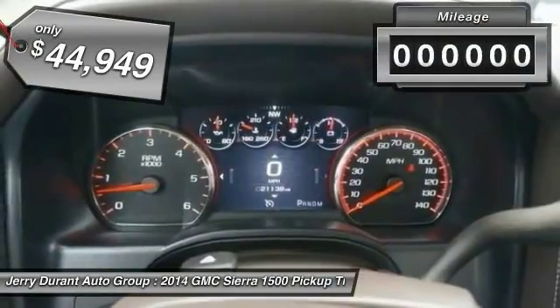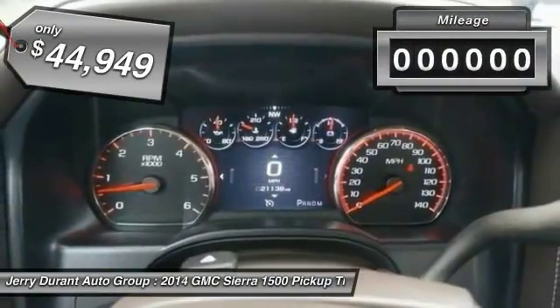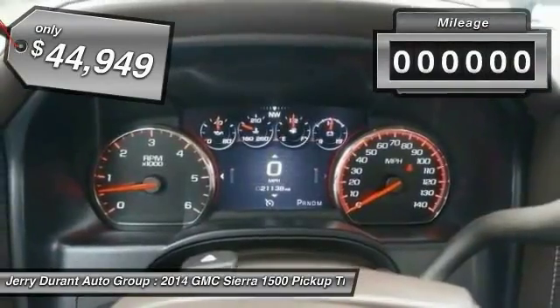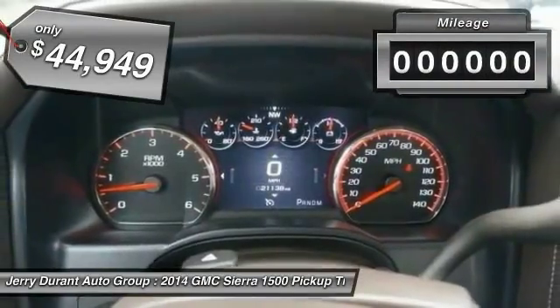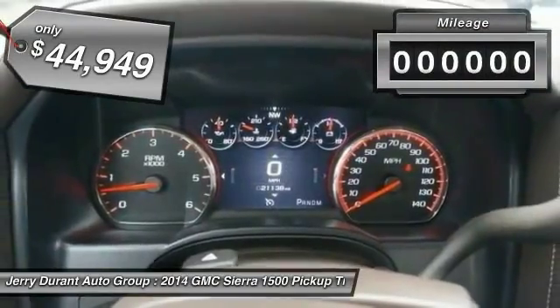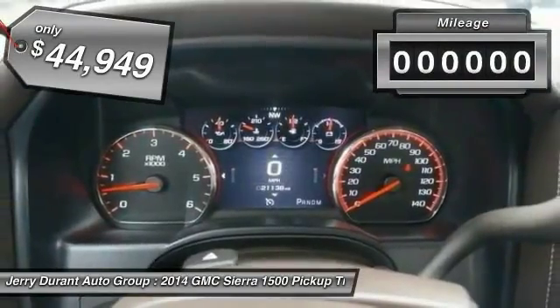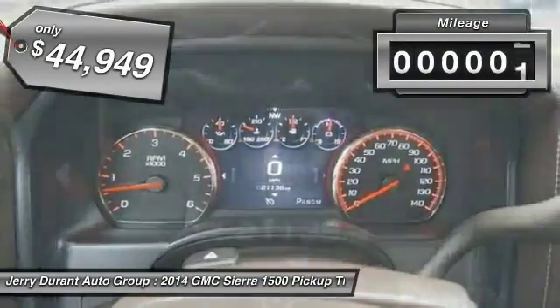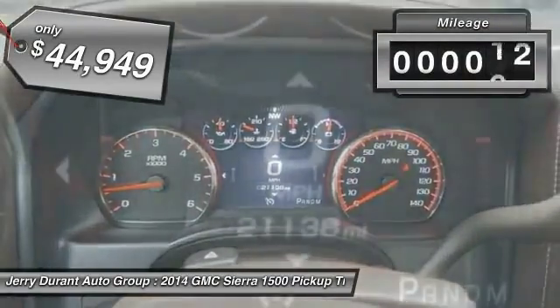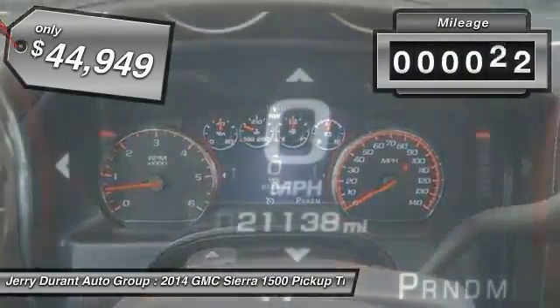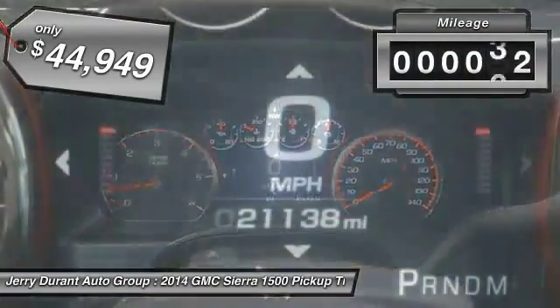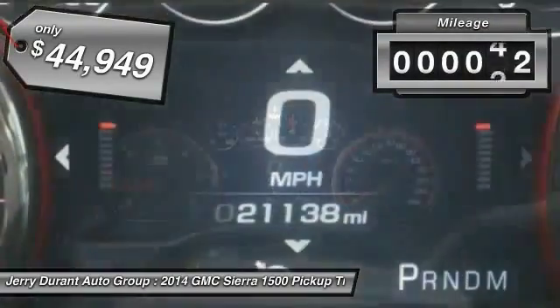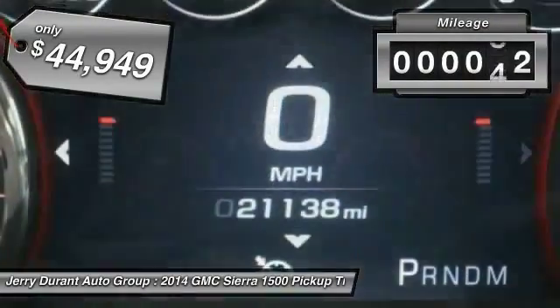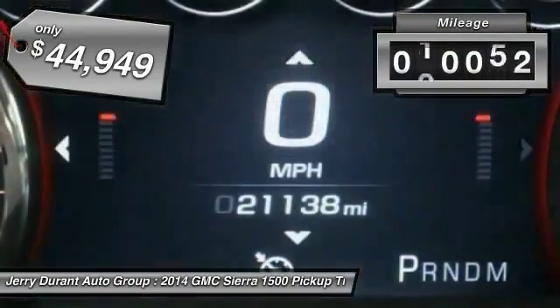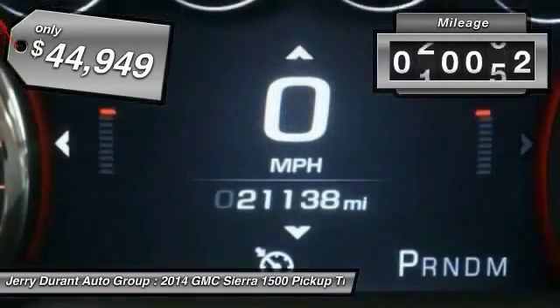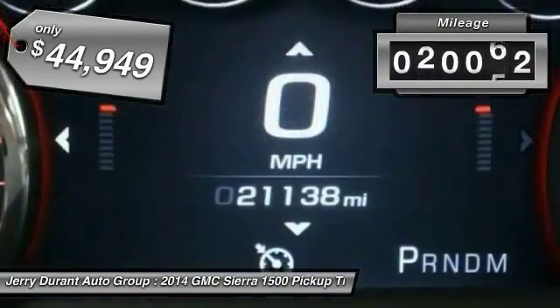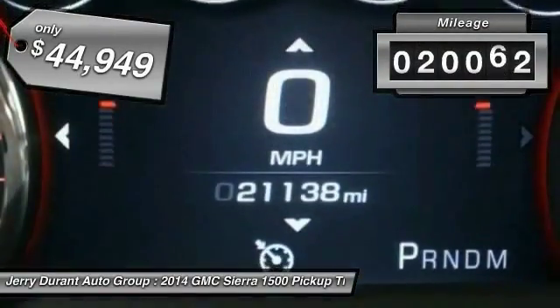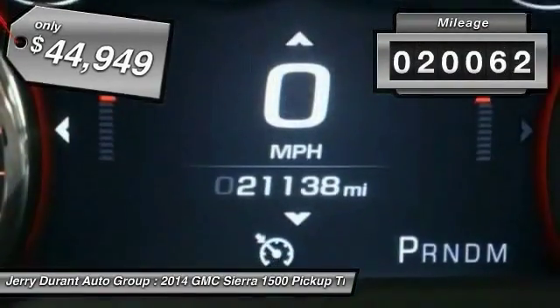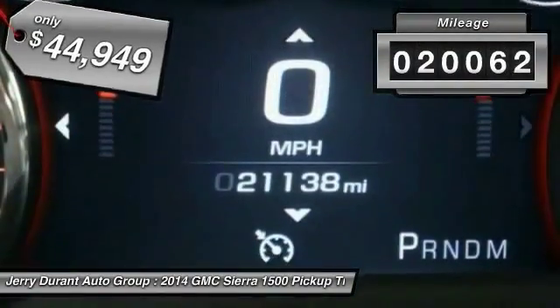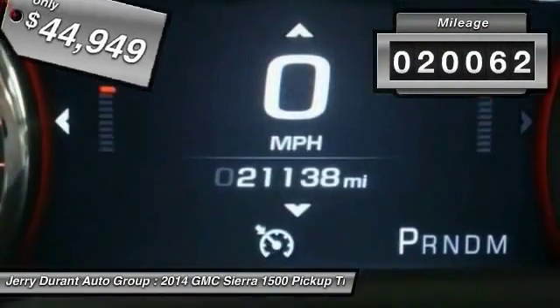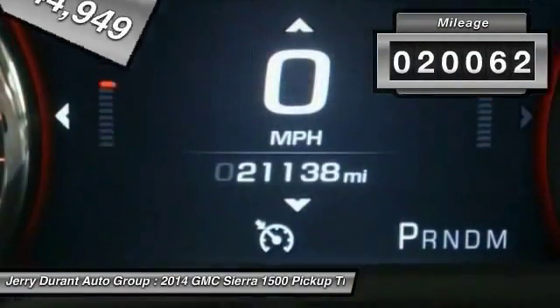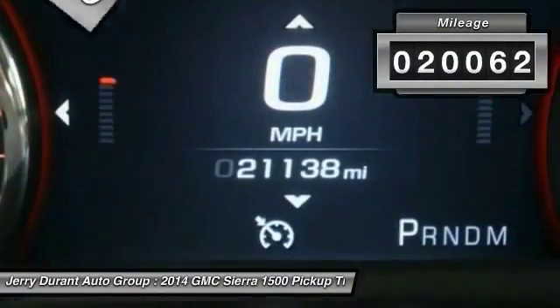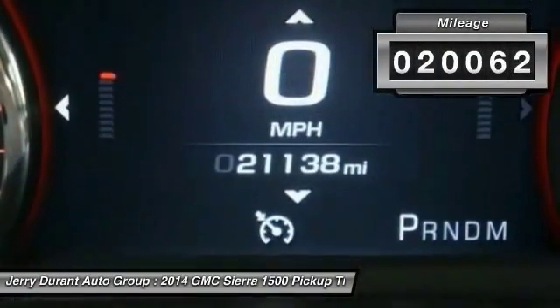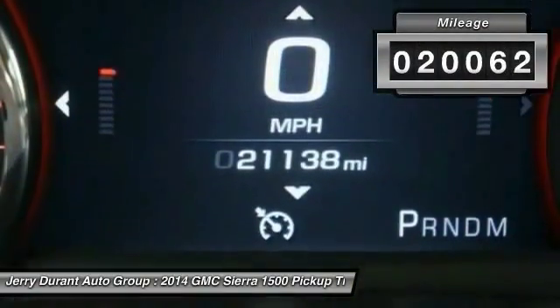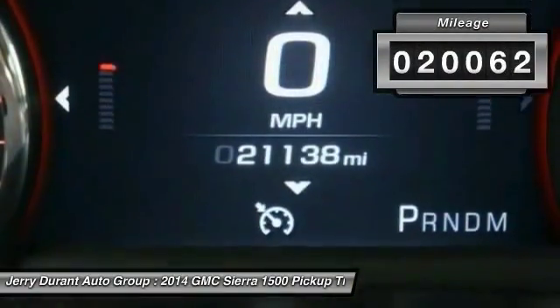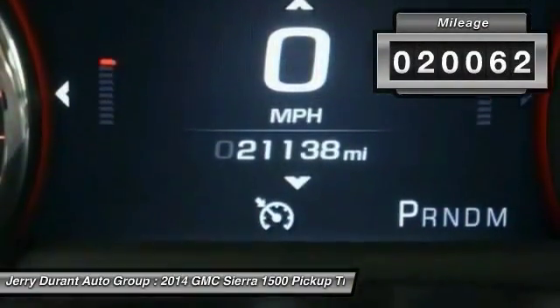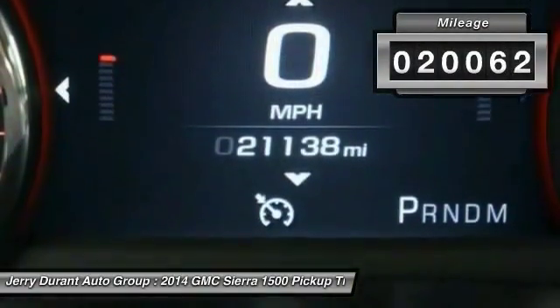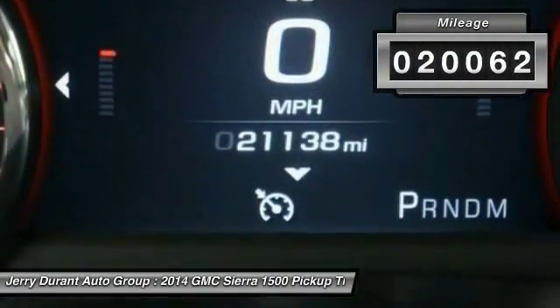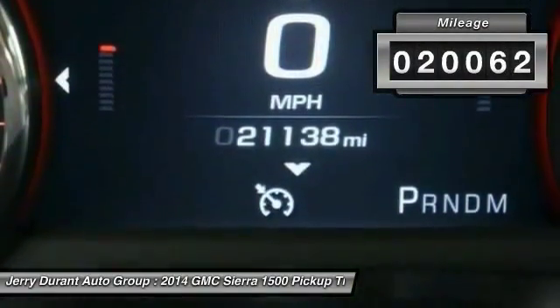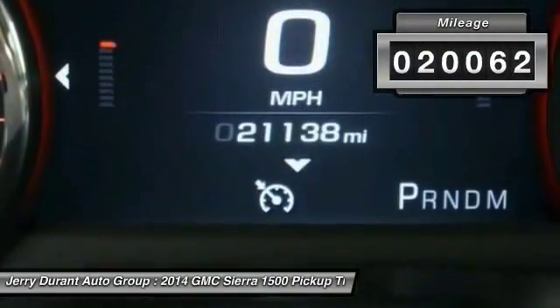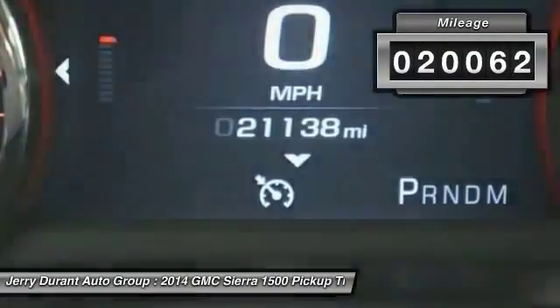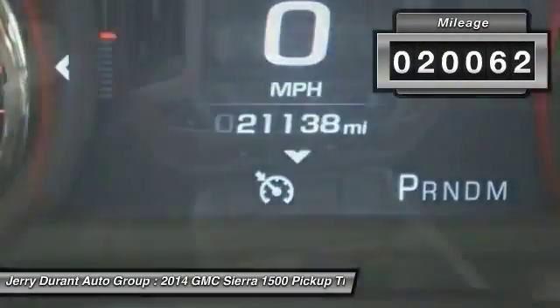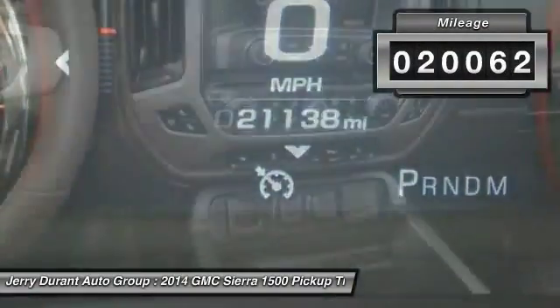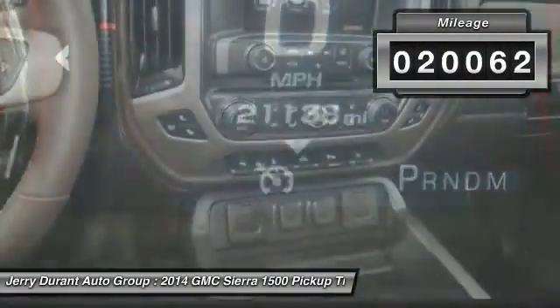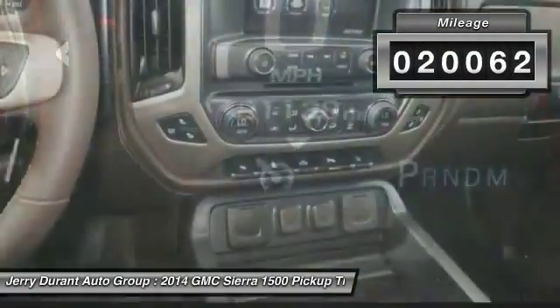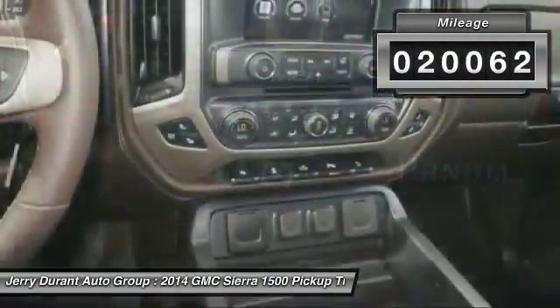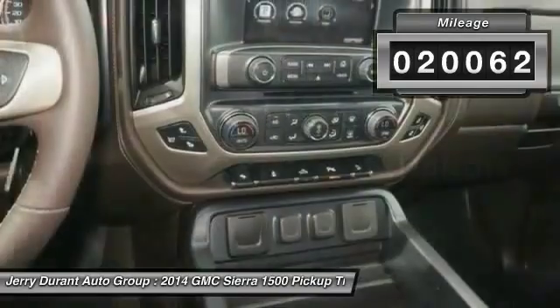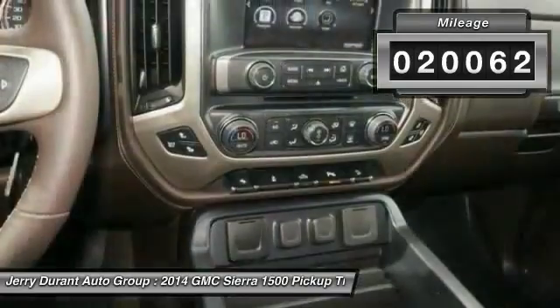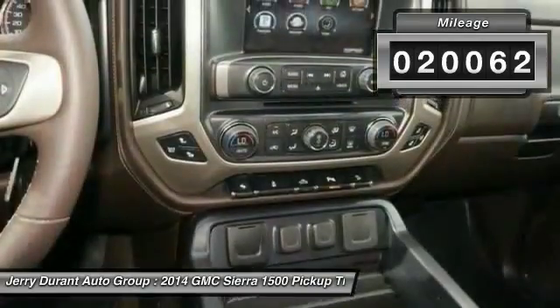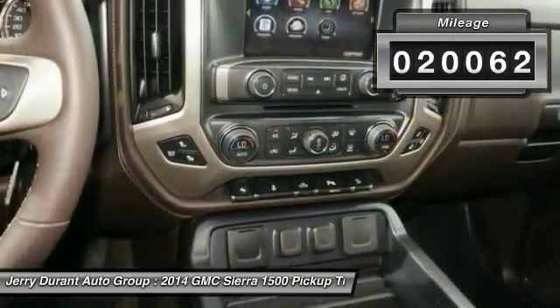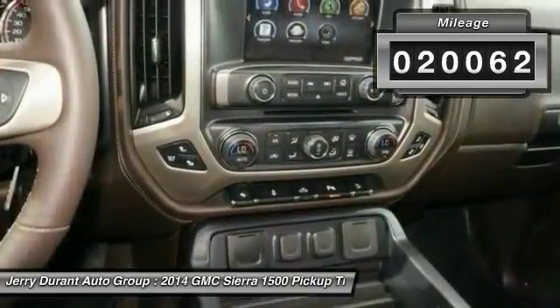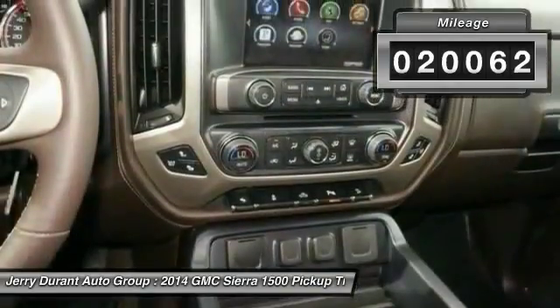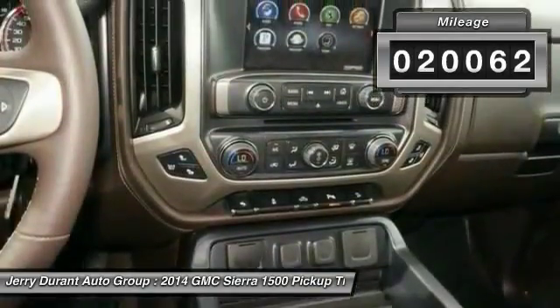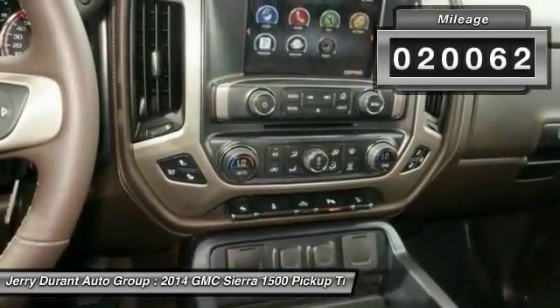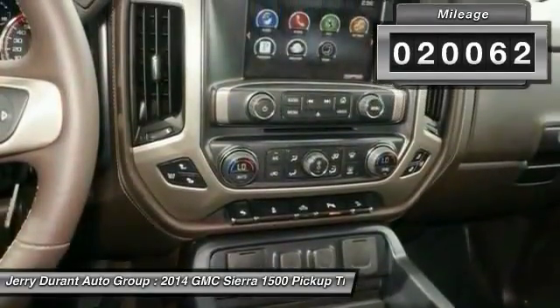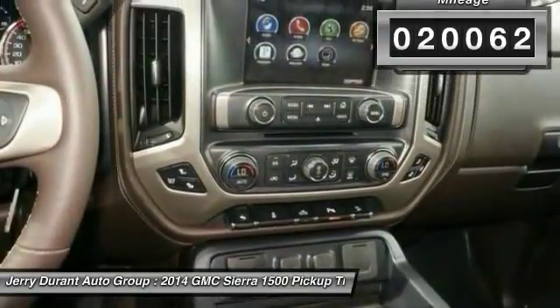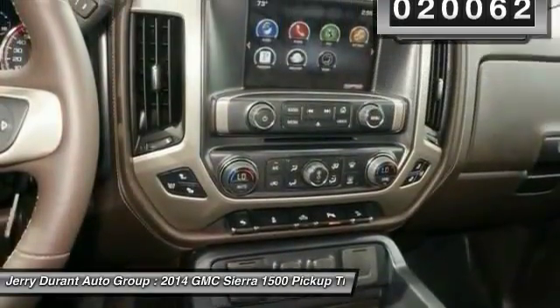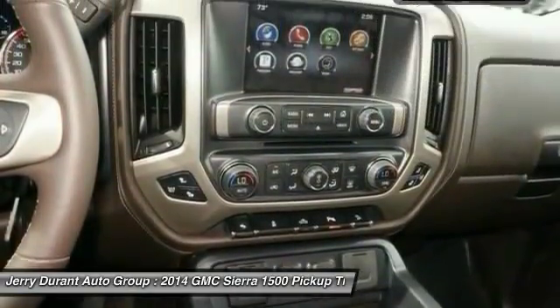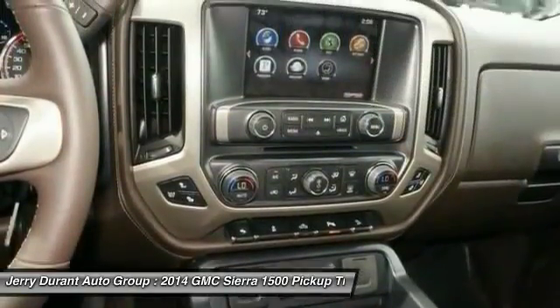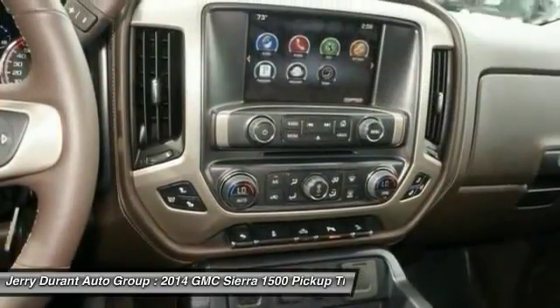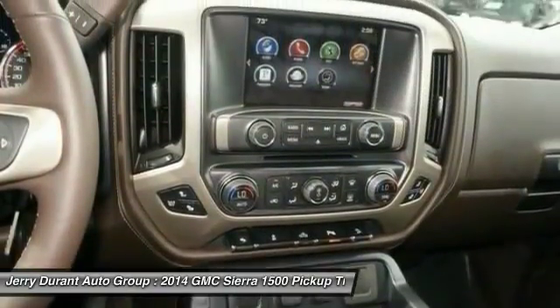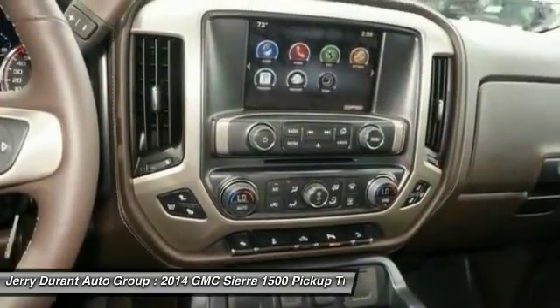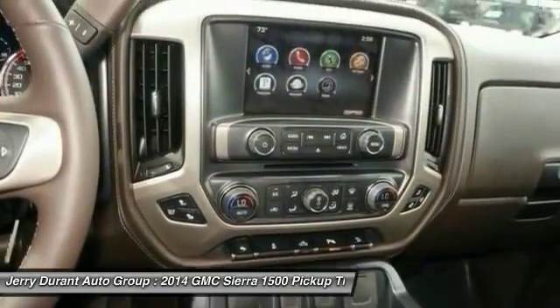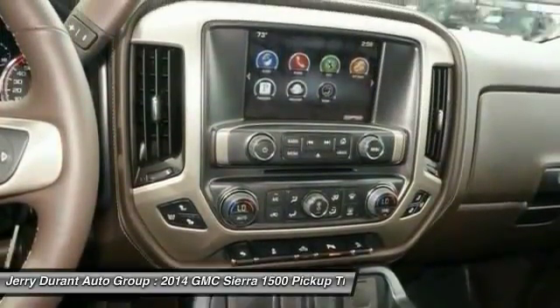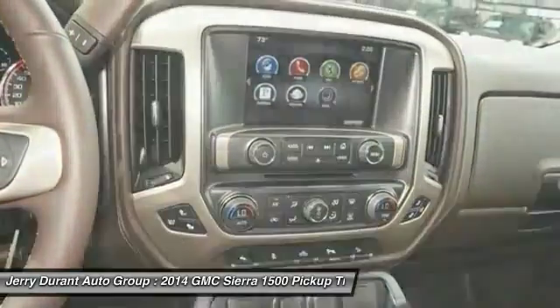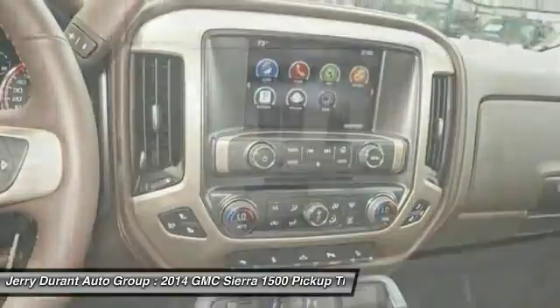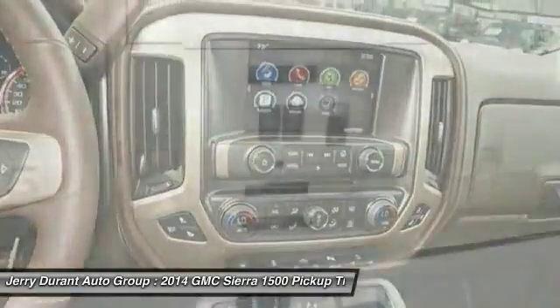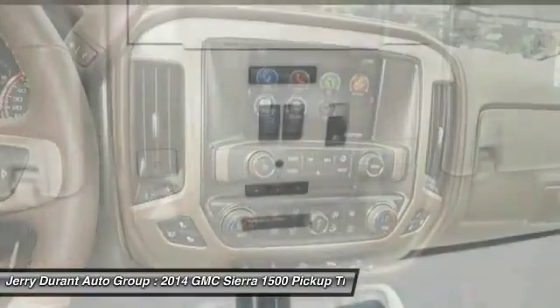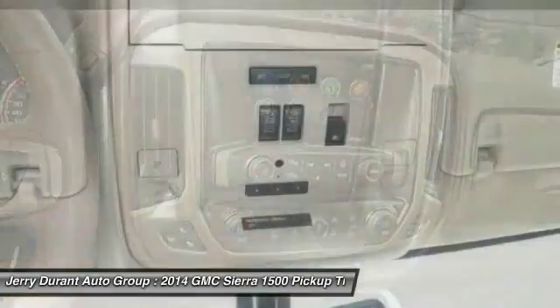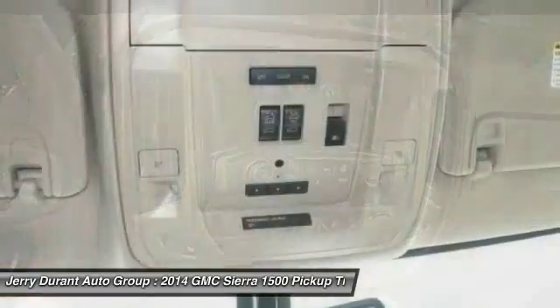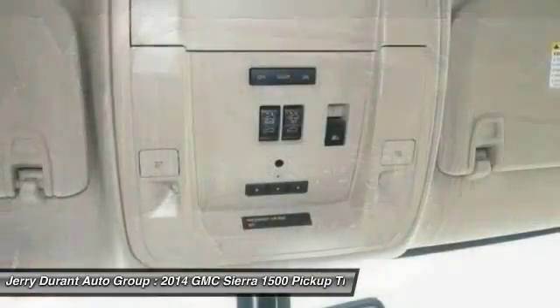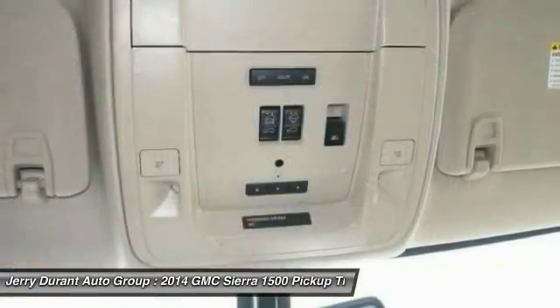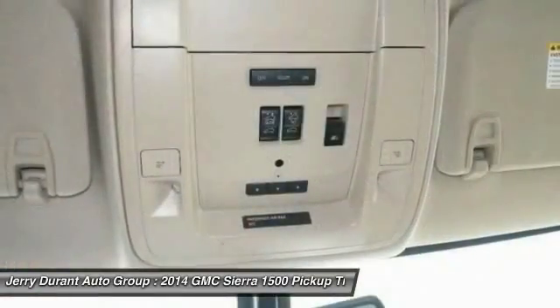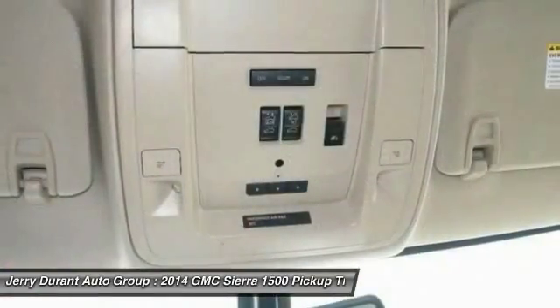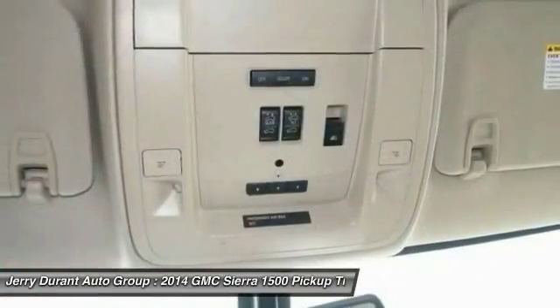This vehicle has less than 25,000 miles. Wouldn't you look great in this vehicle? Stop in today and see for yourself.